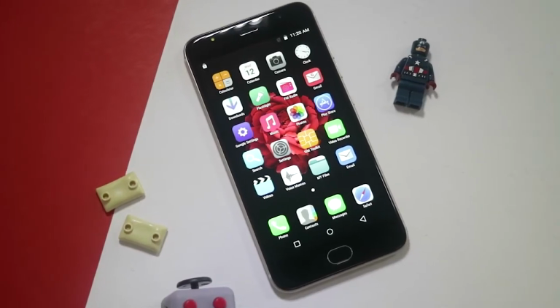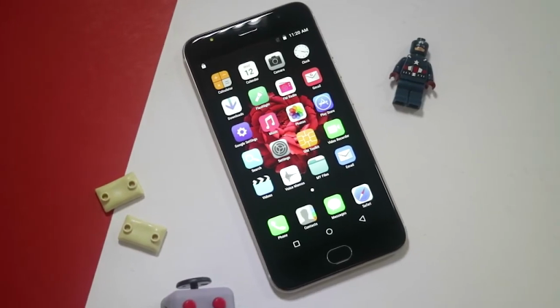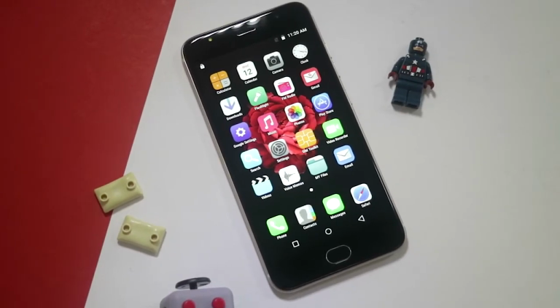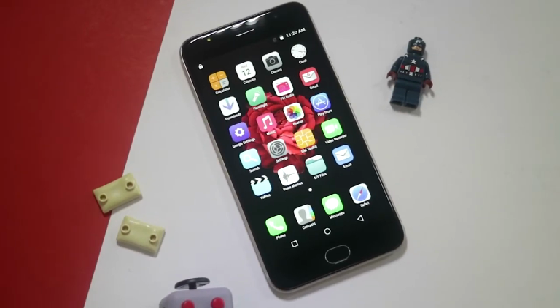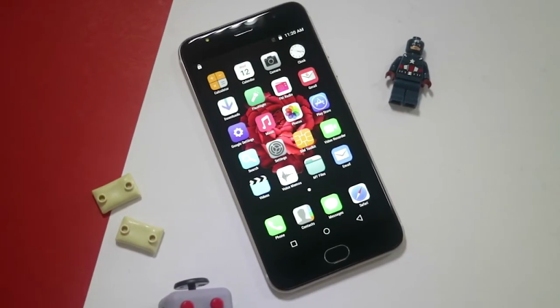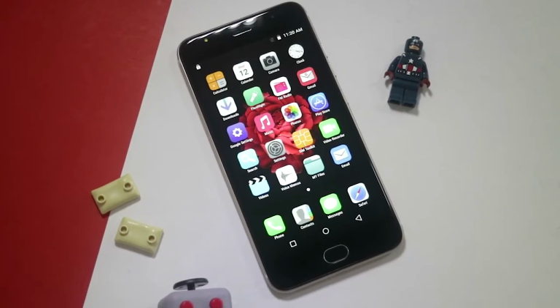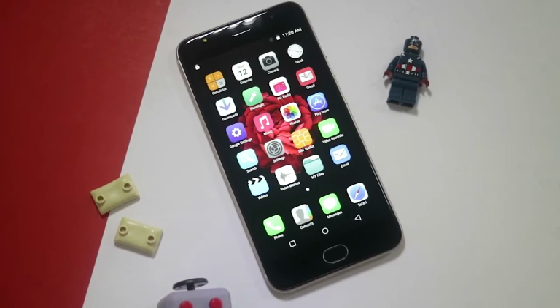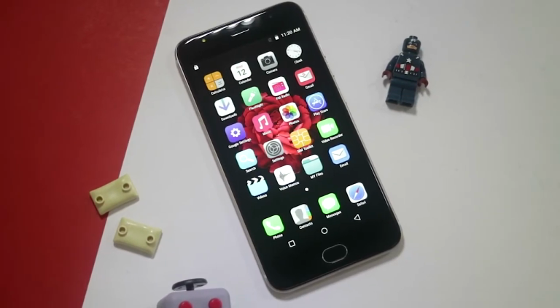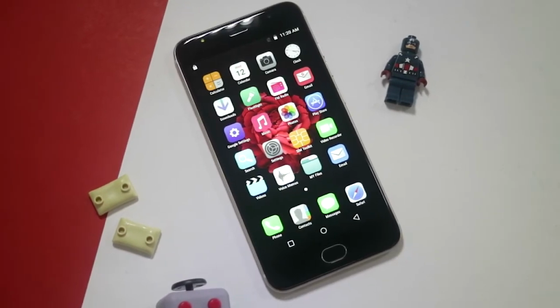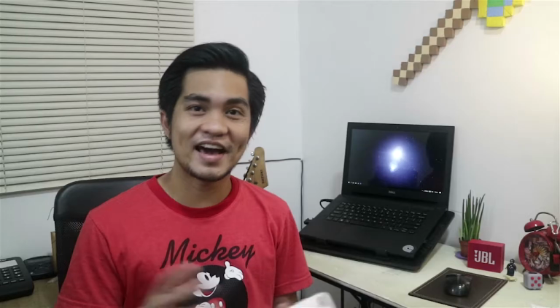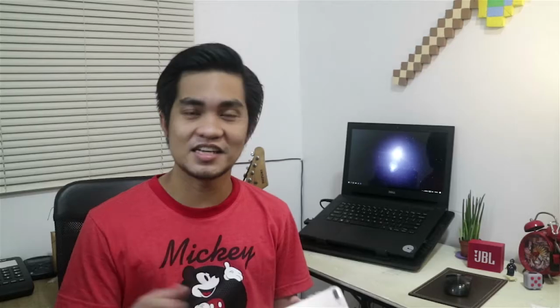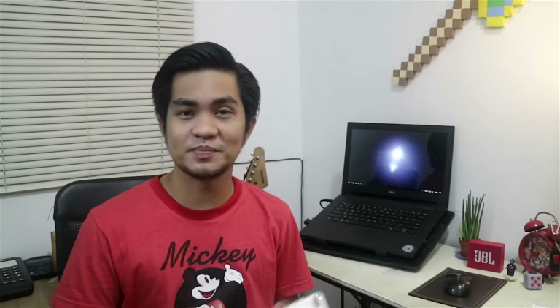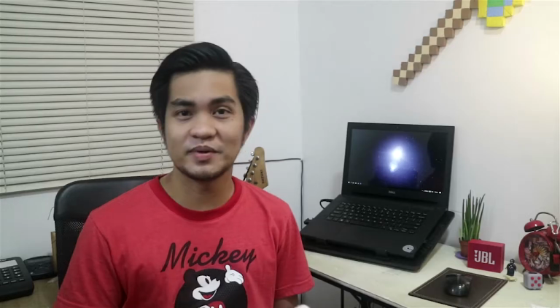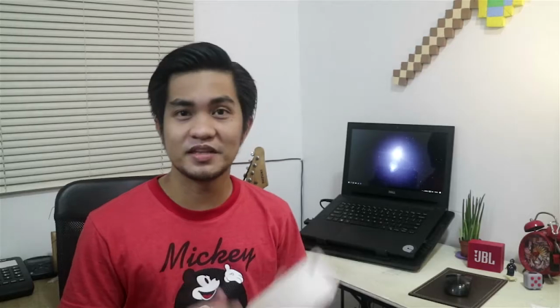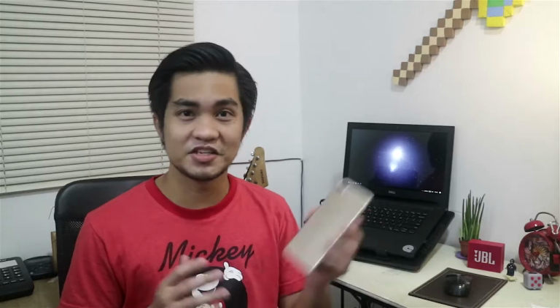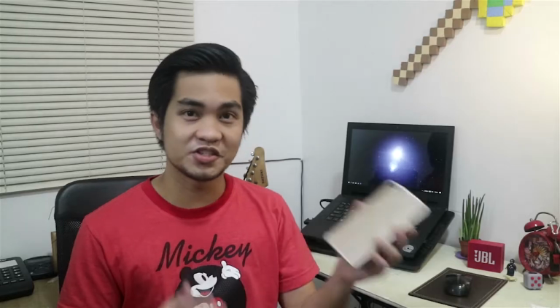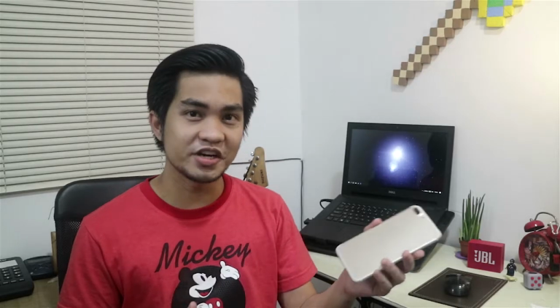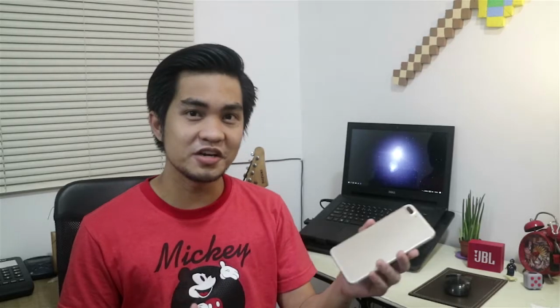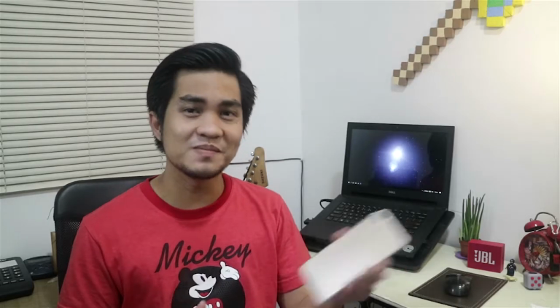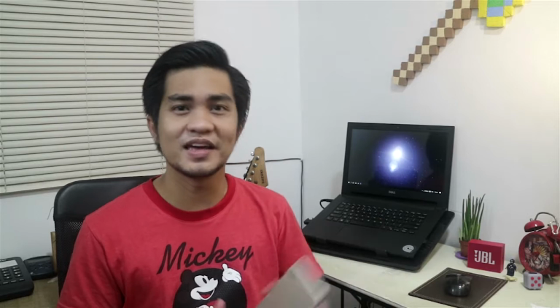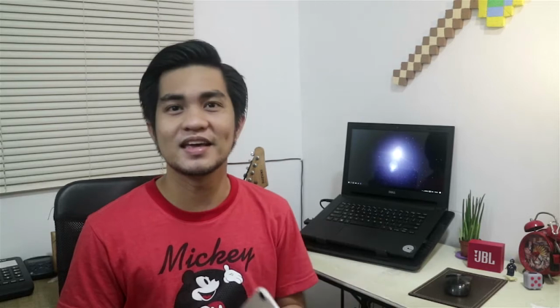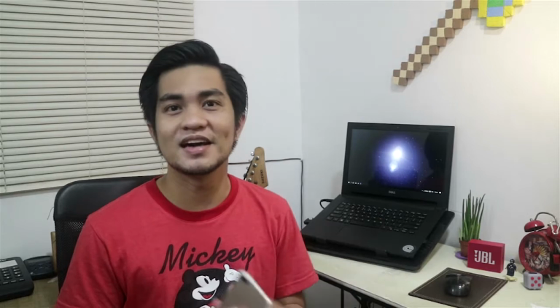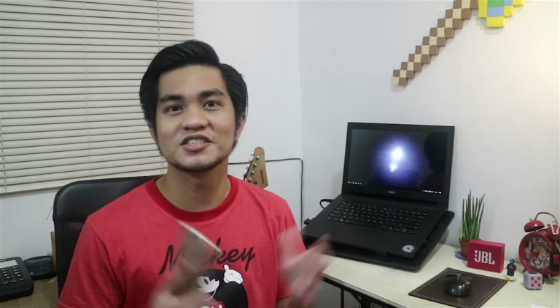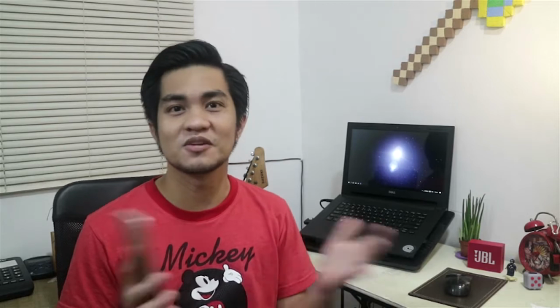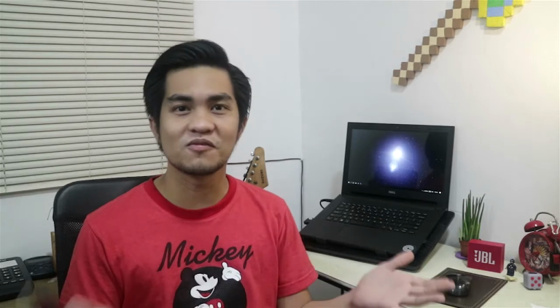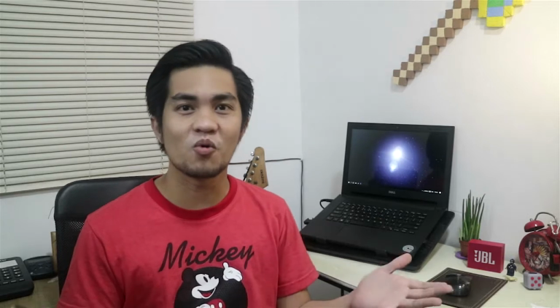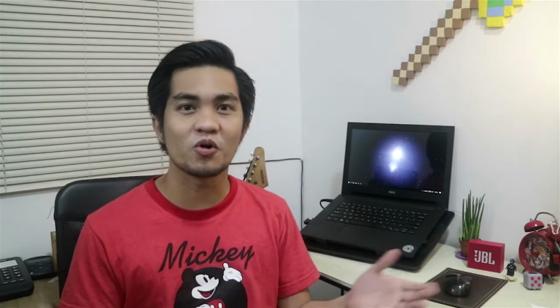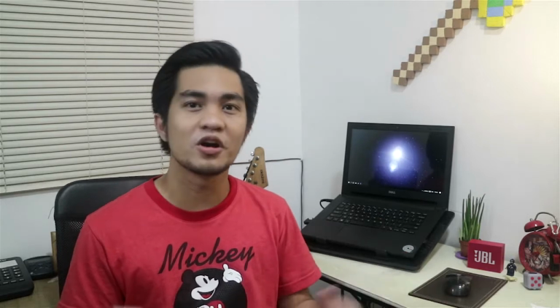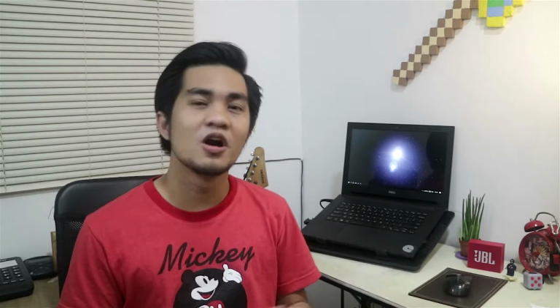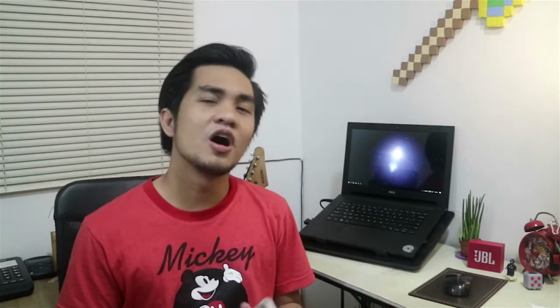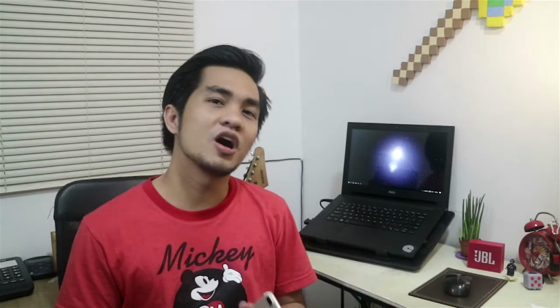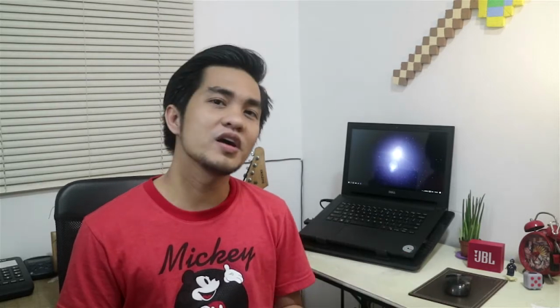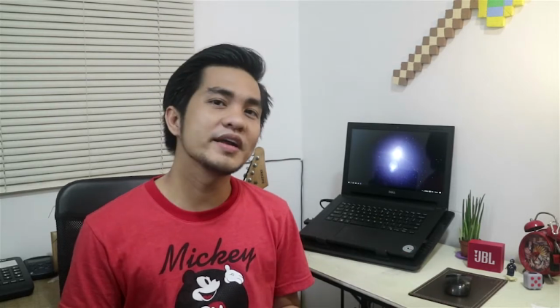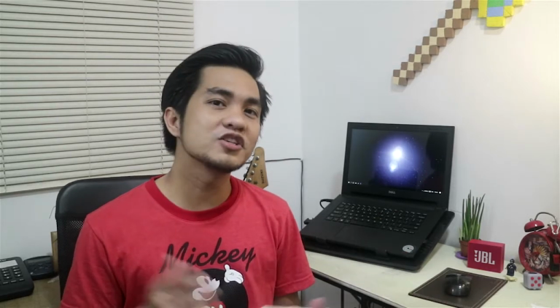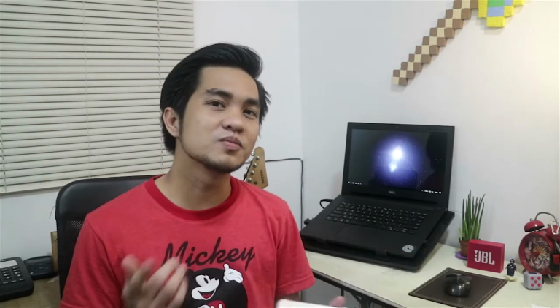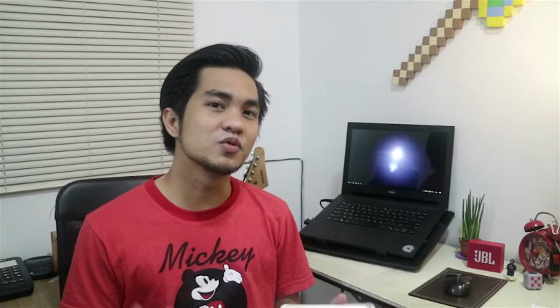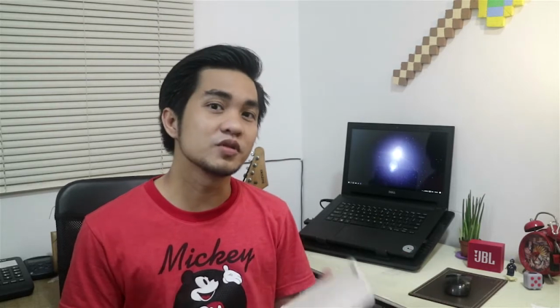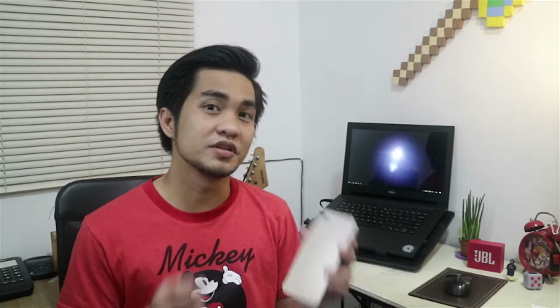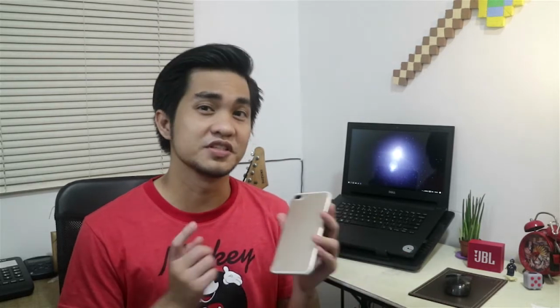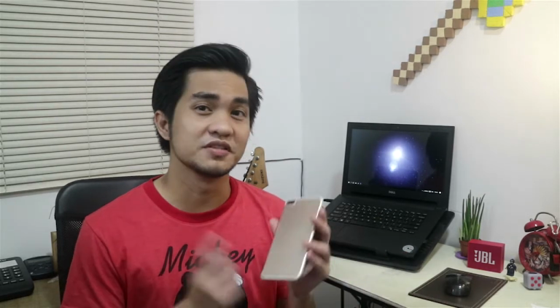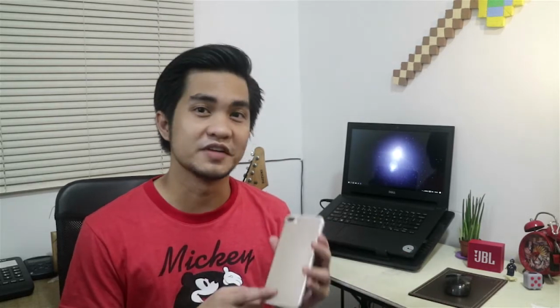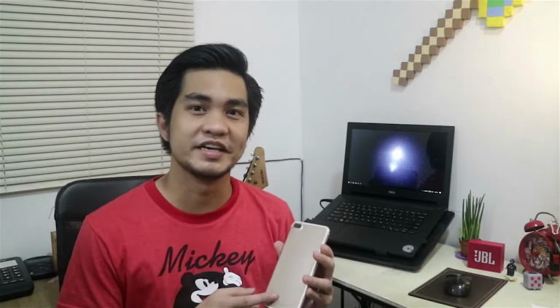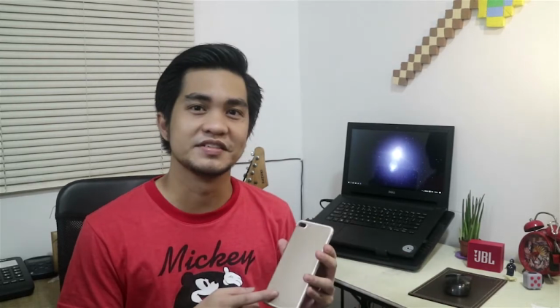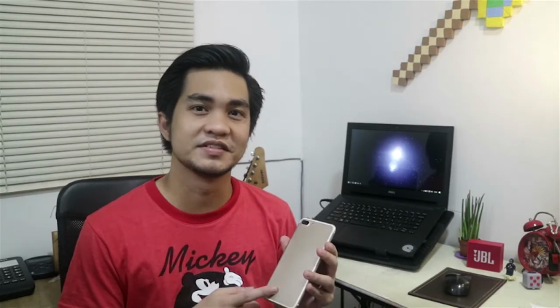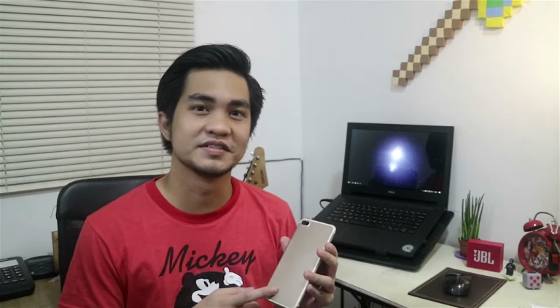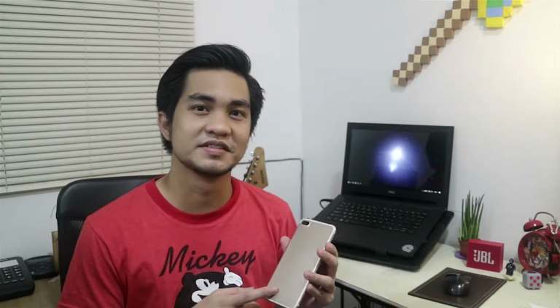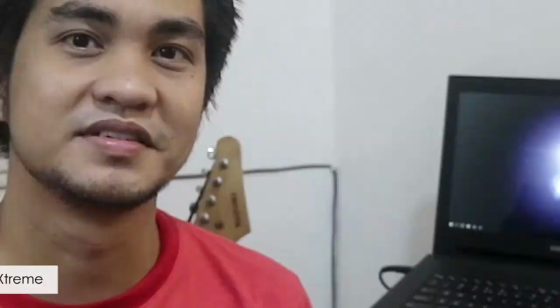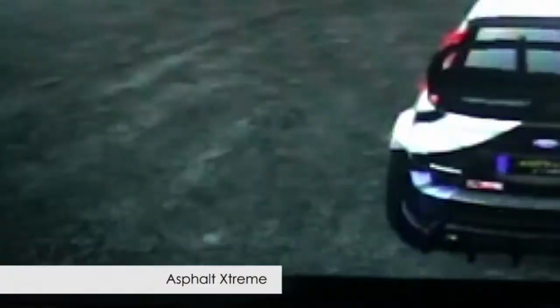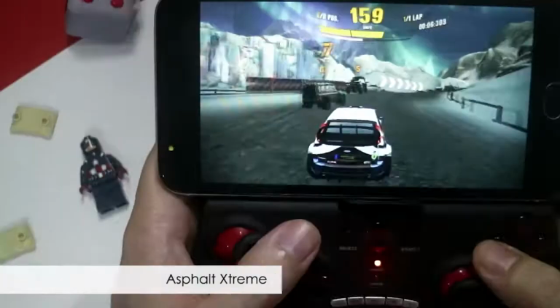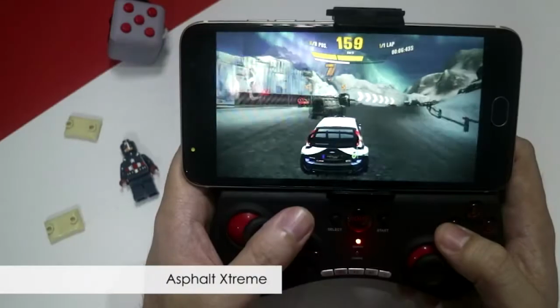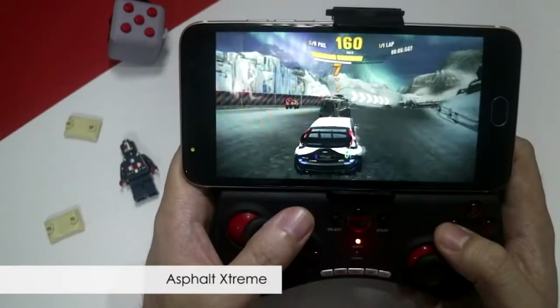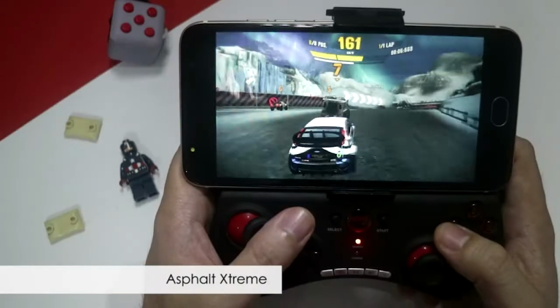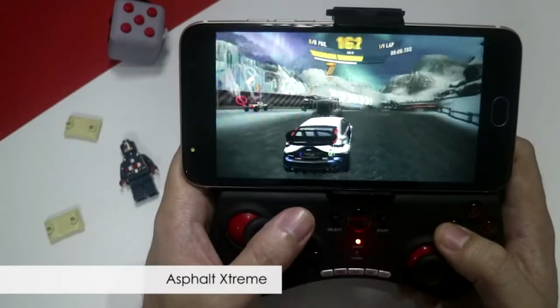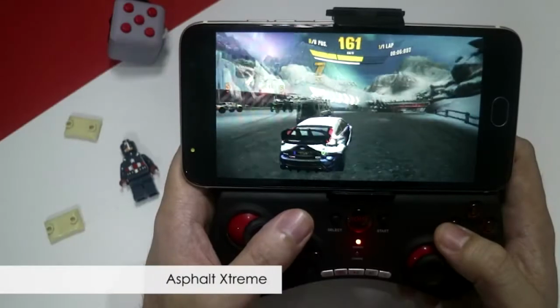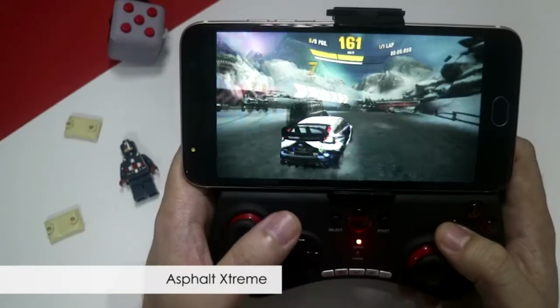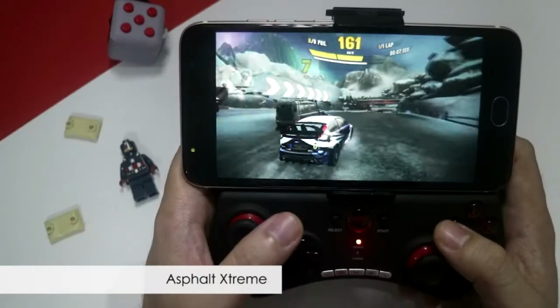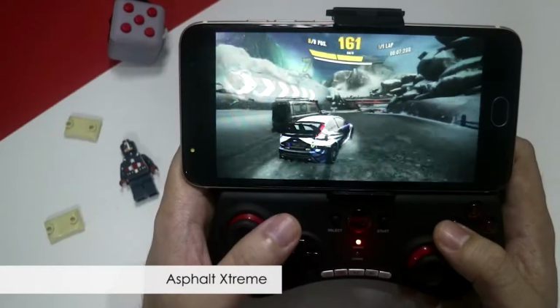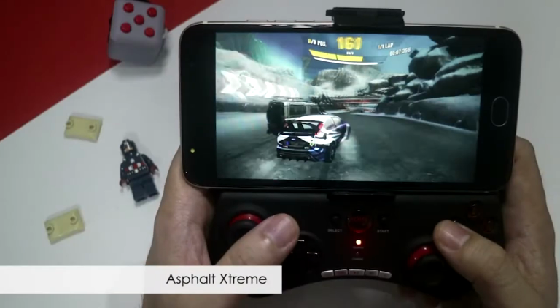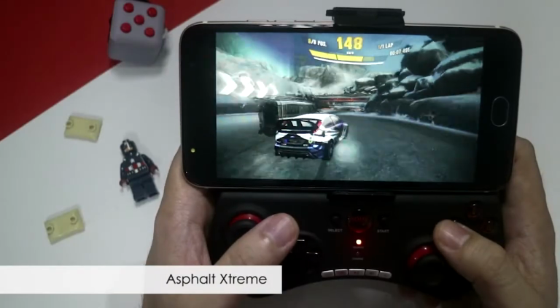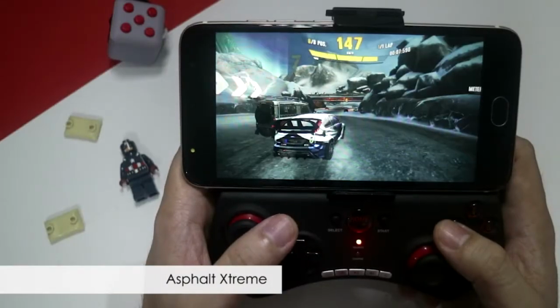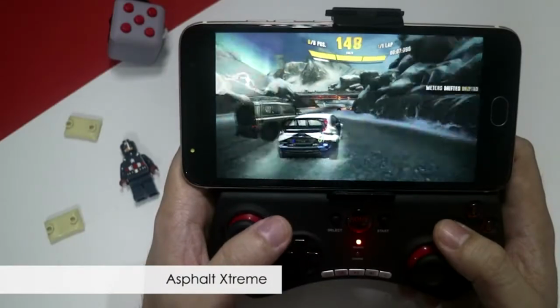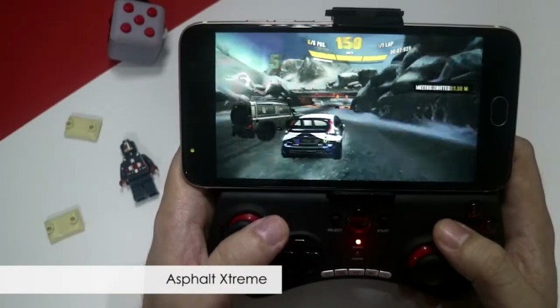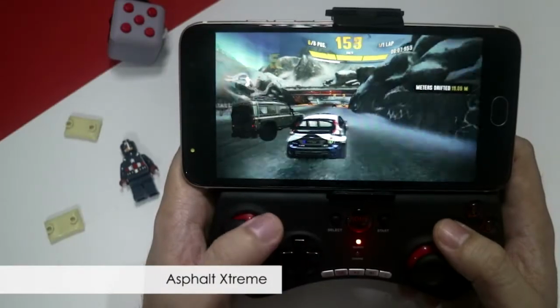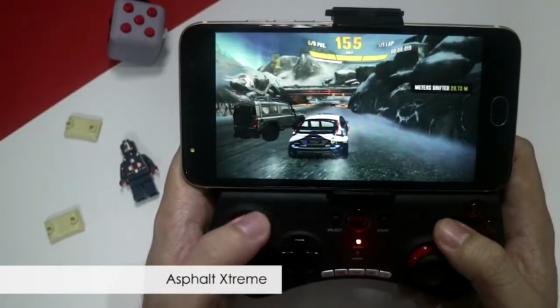Games like Asphalt Xtreme and Gangsta 4 are running smooth on this device.